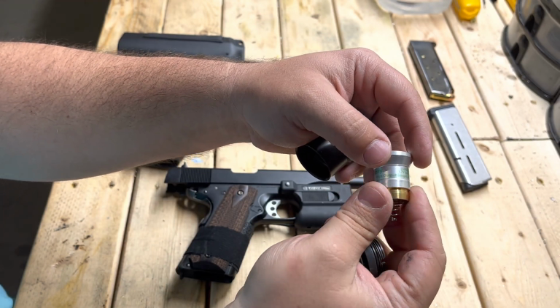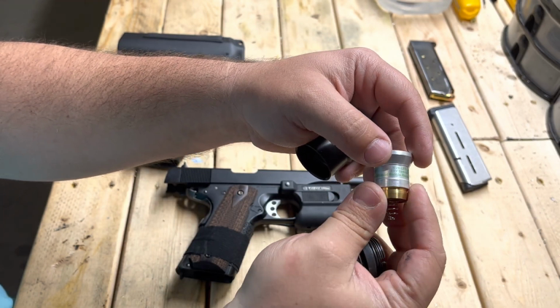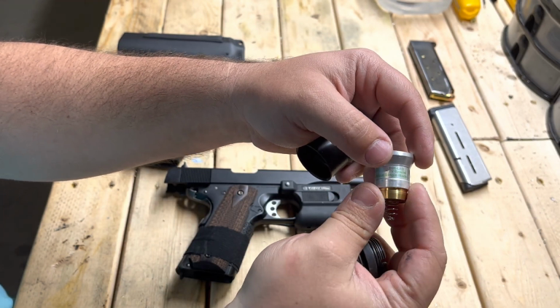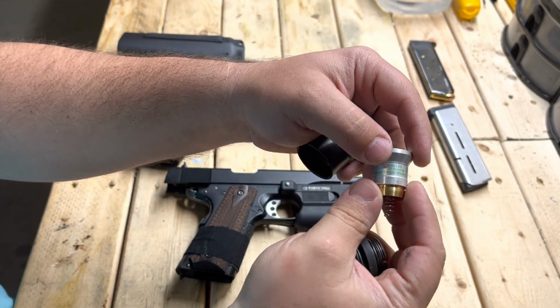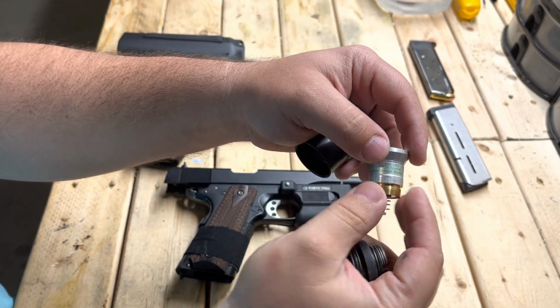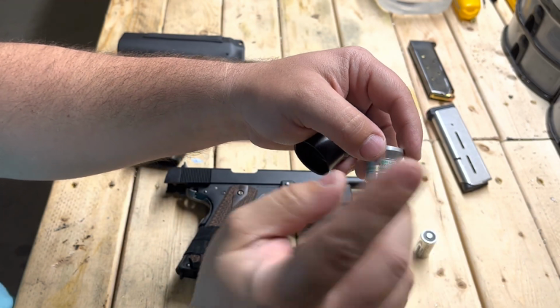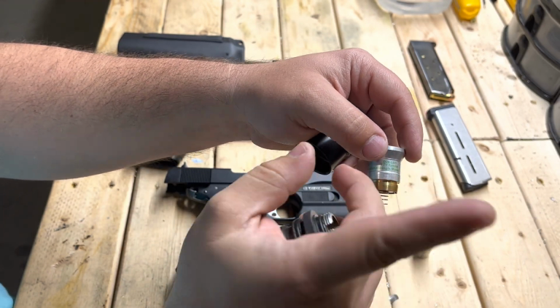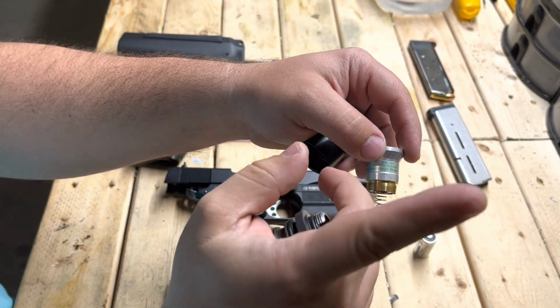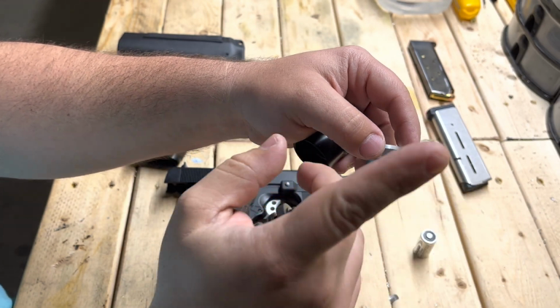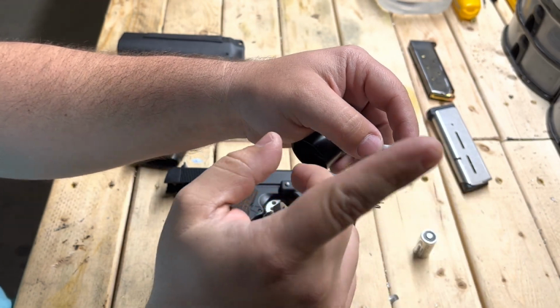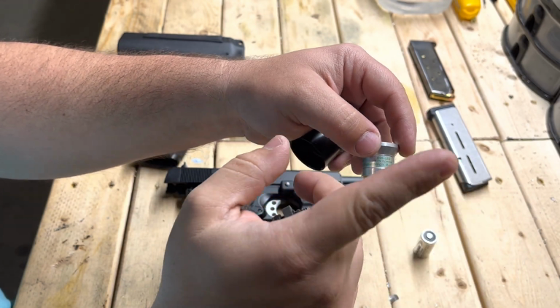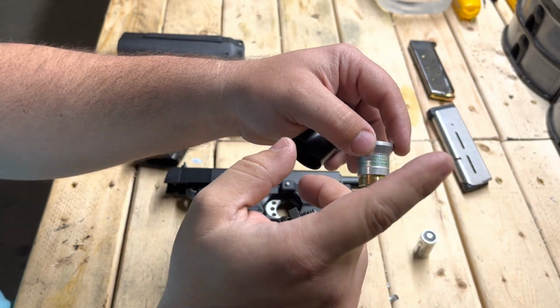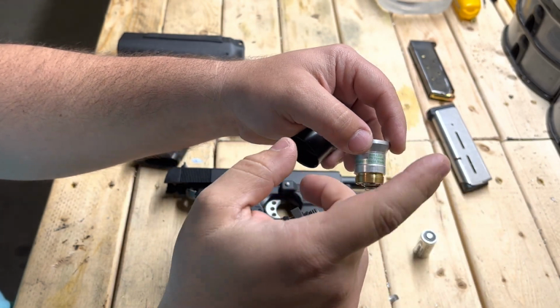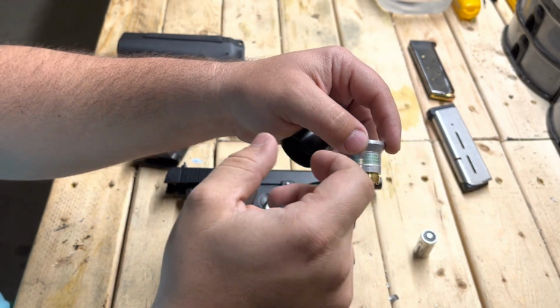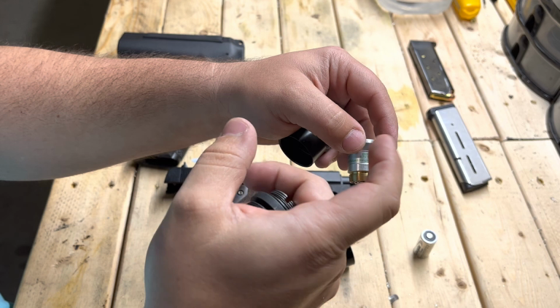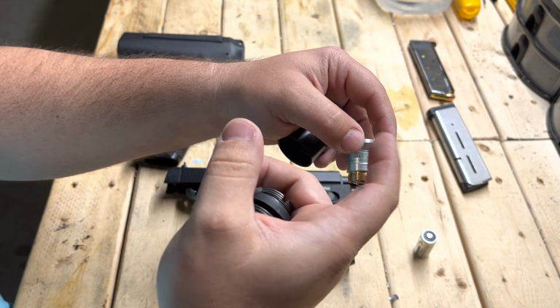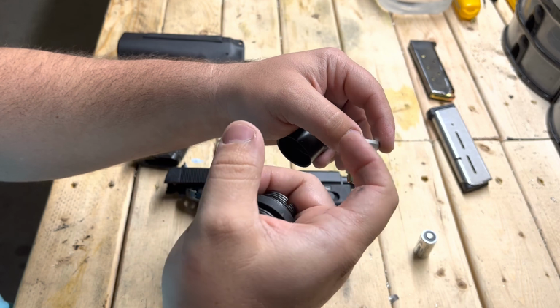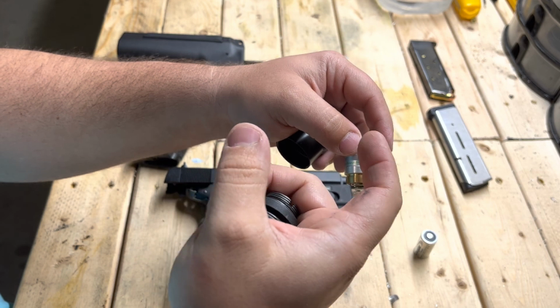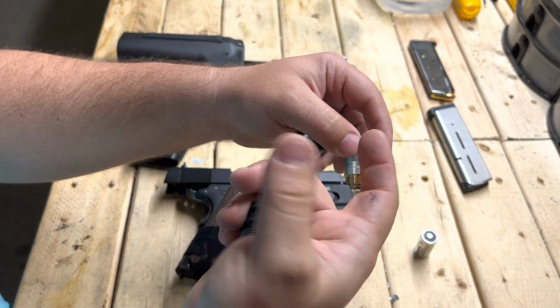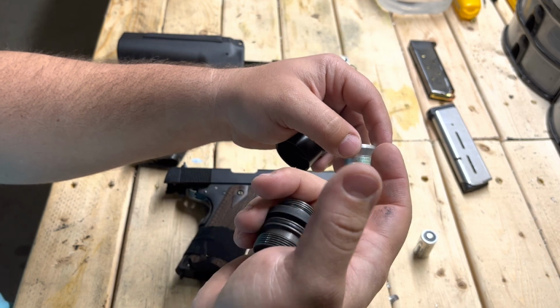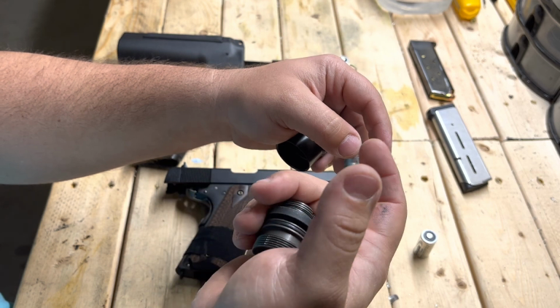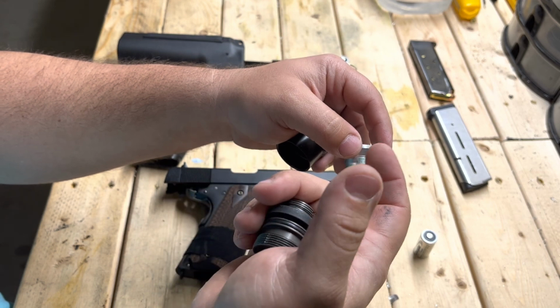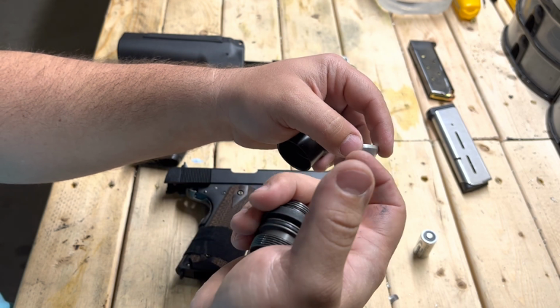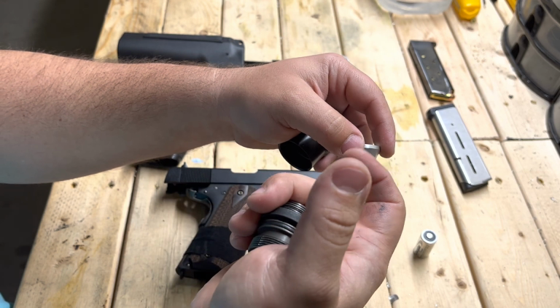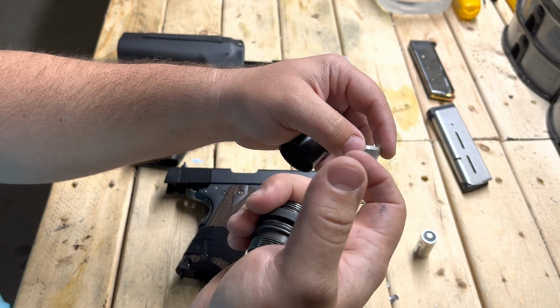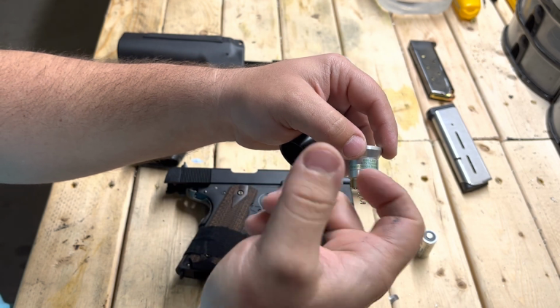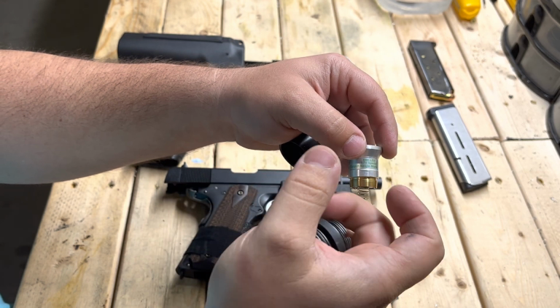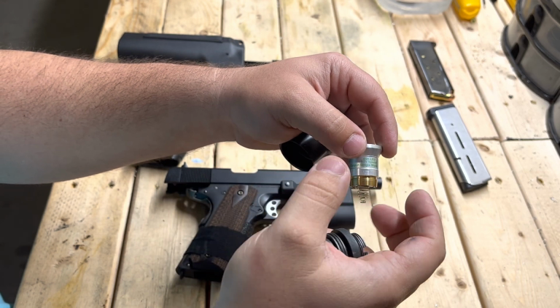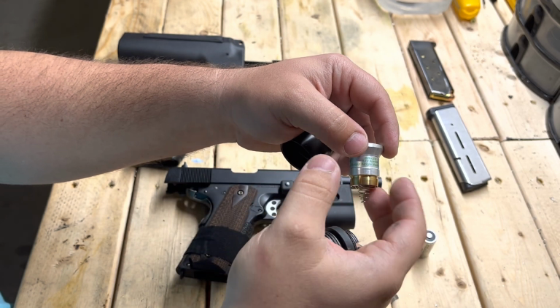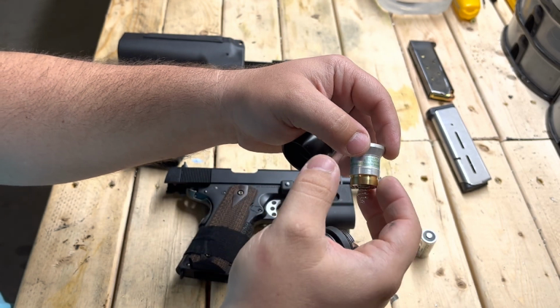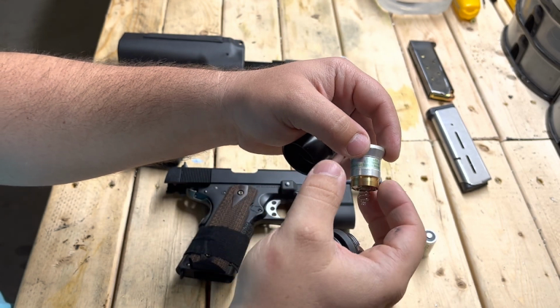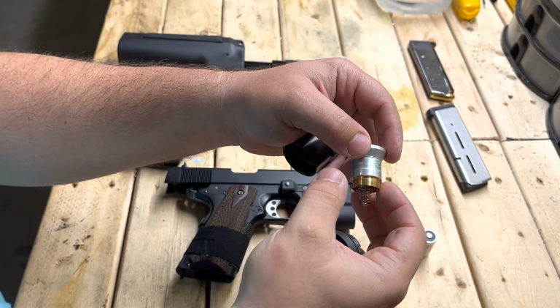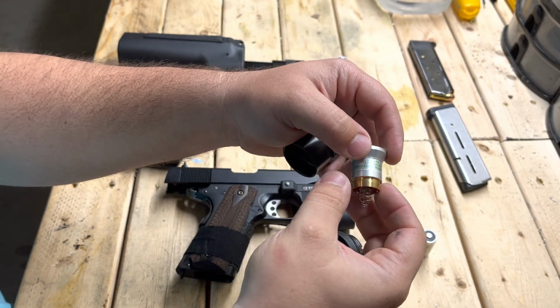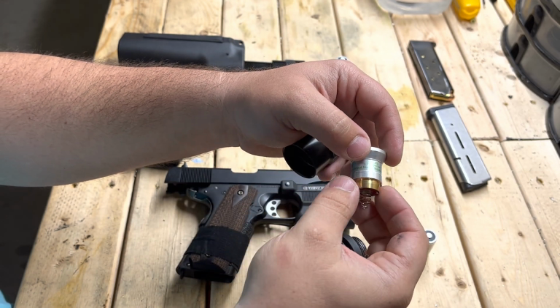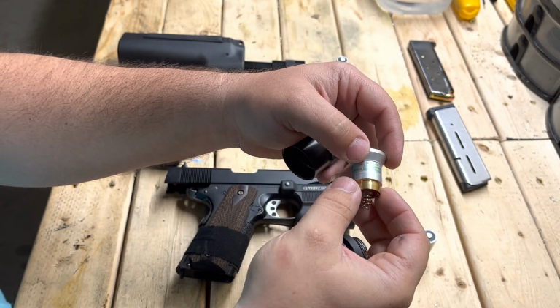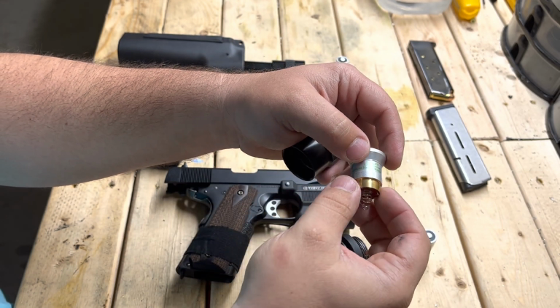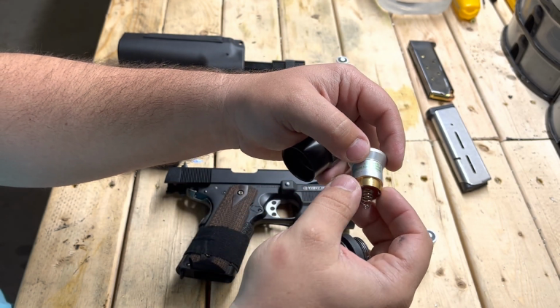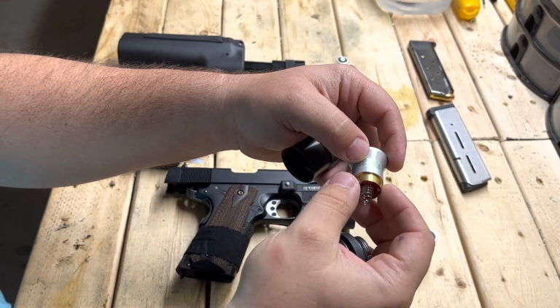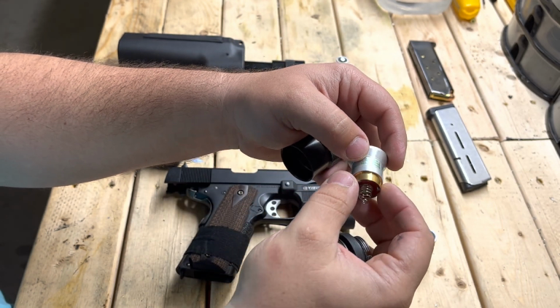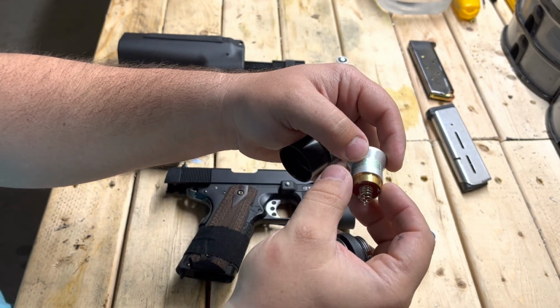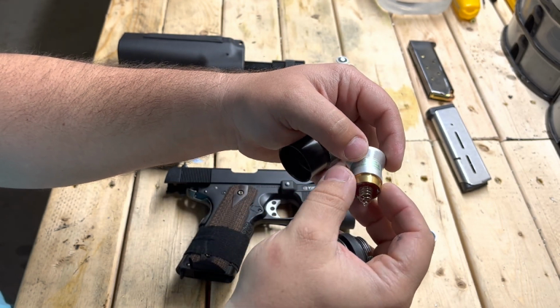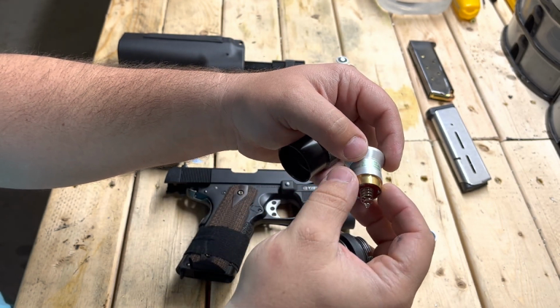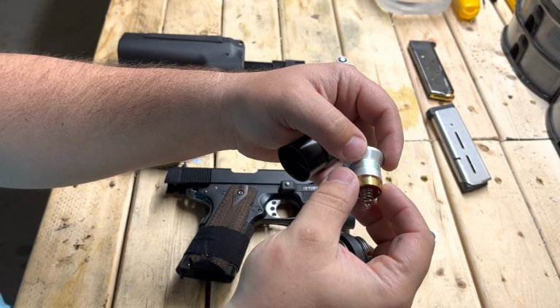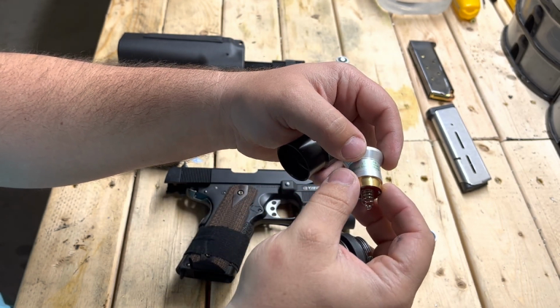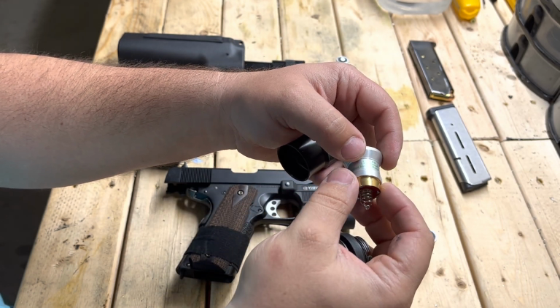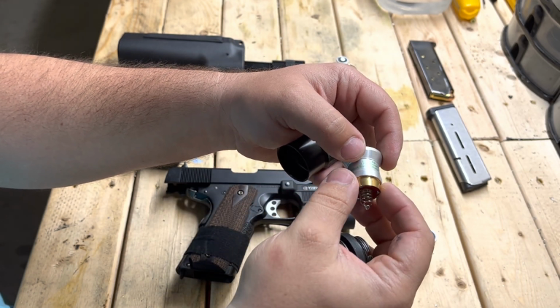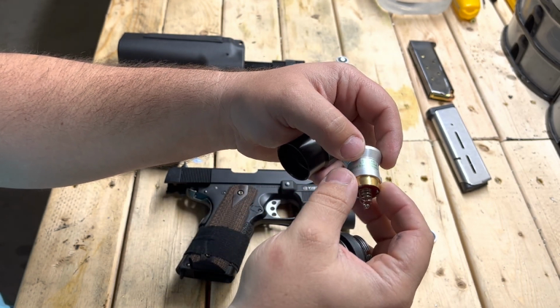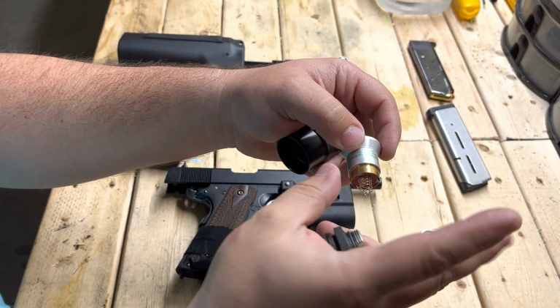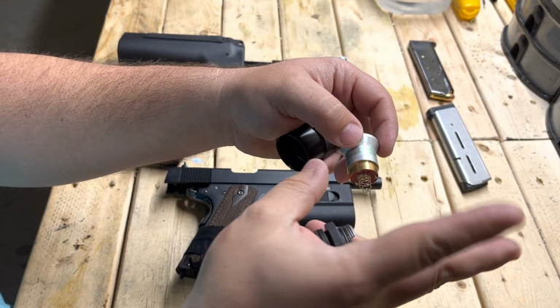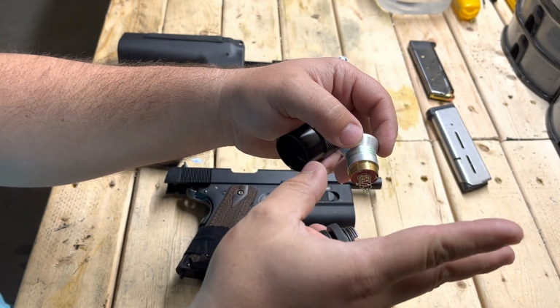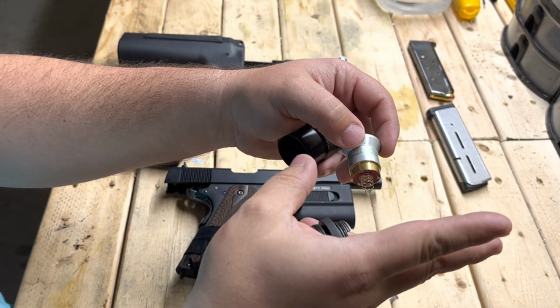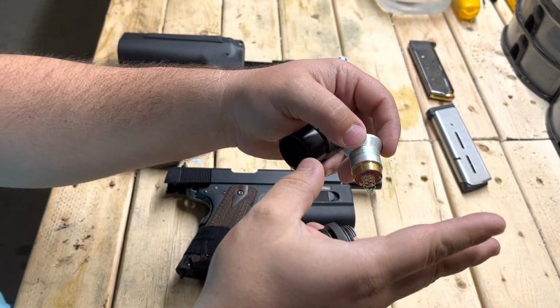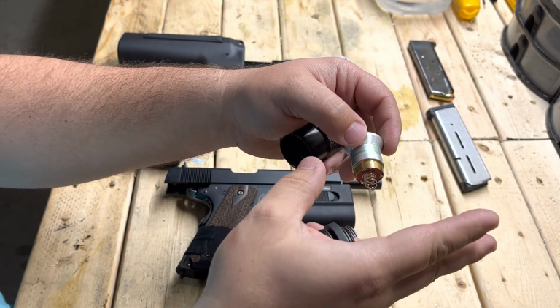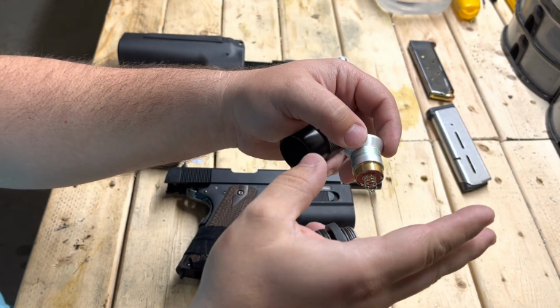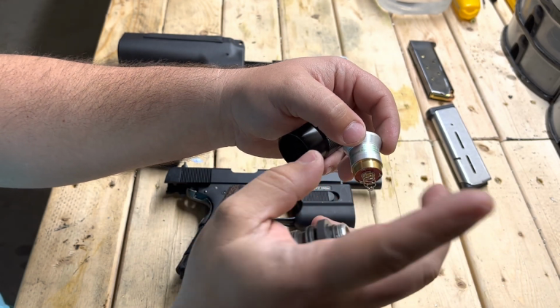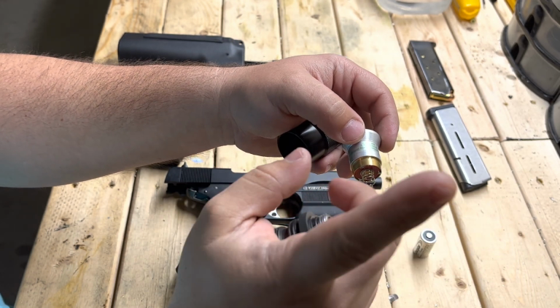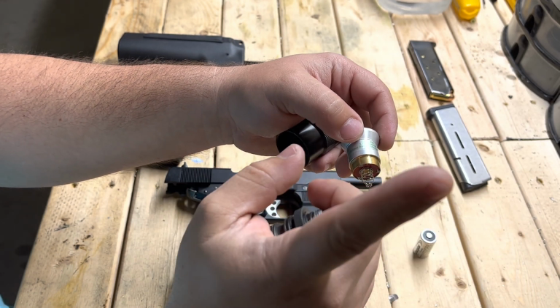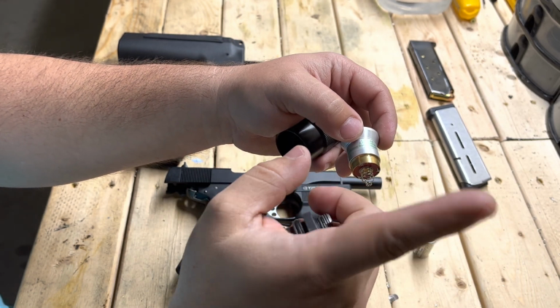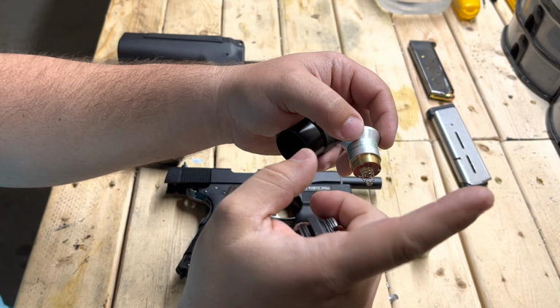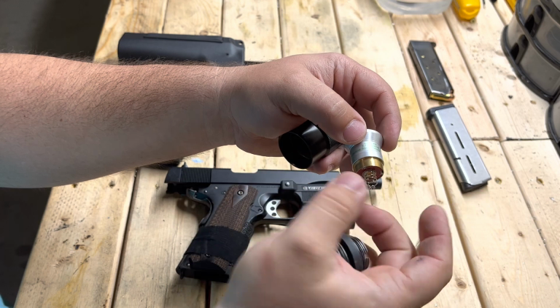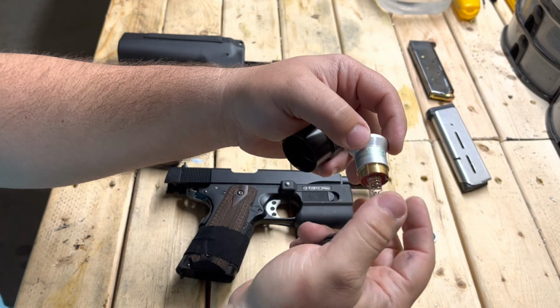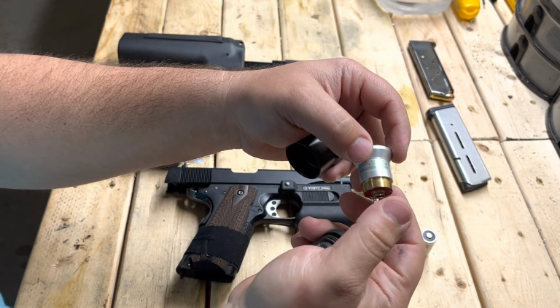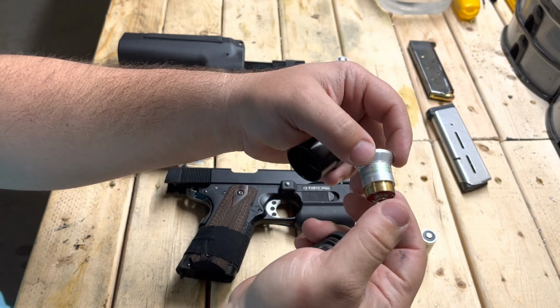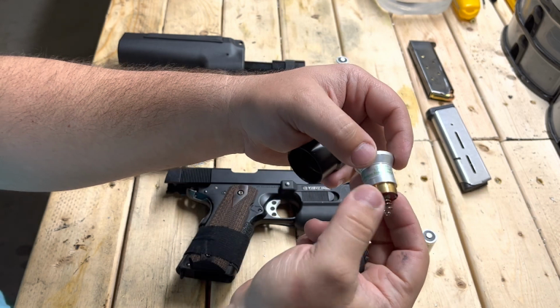Unless you want to click the switch a bunch of times to cycle through functions, do not get the three-mode one — get the single-mode one.